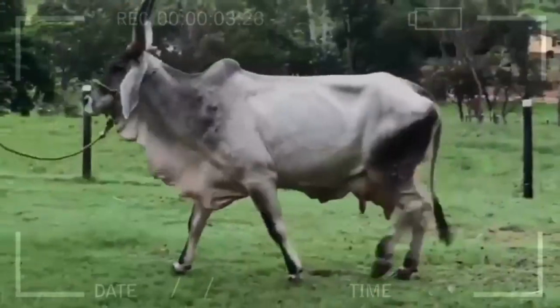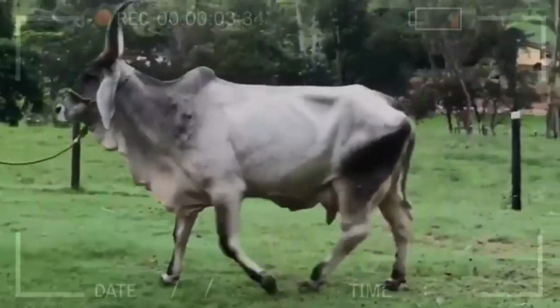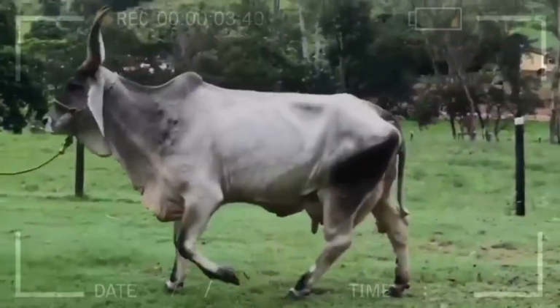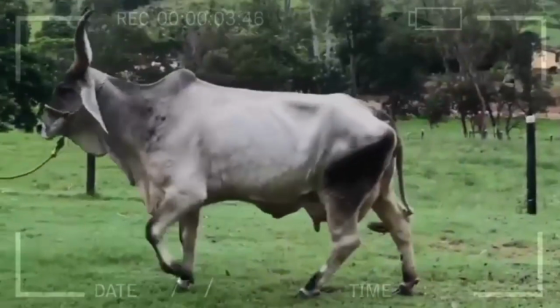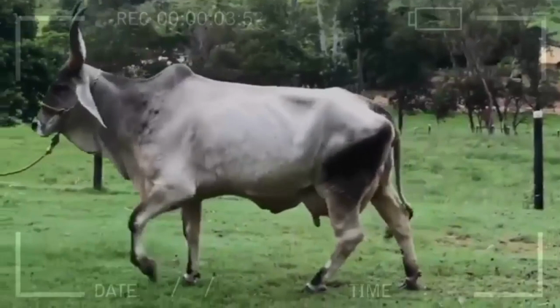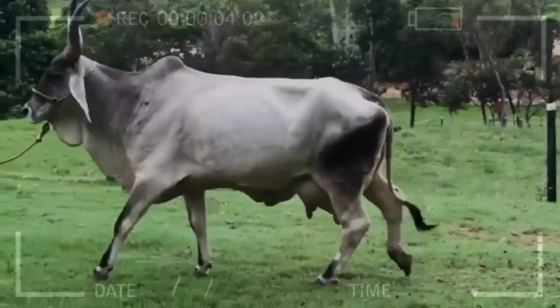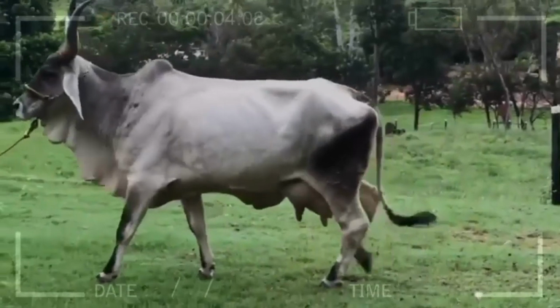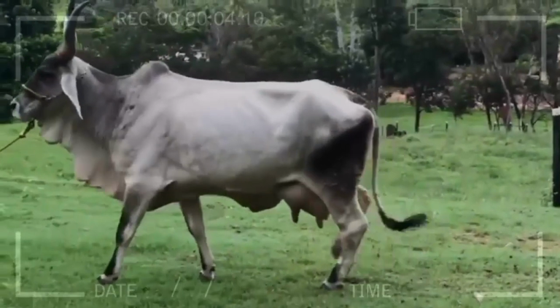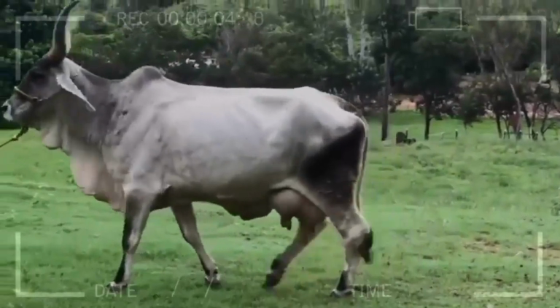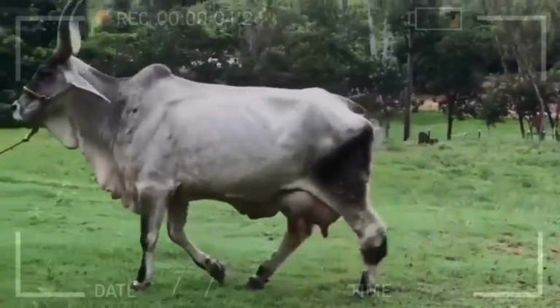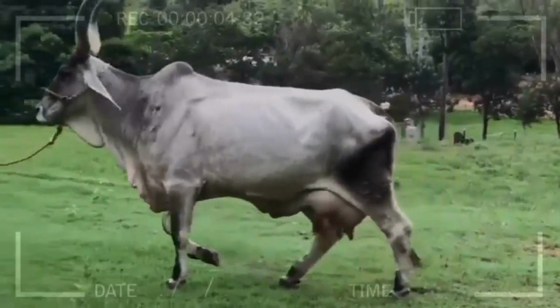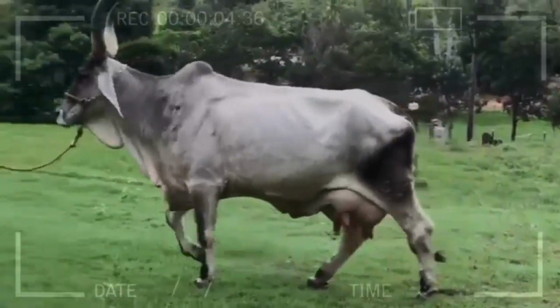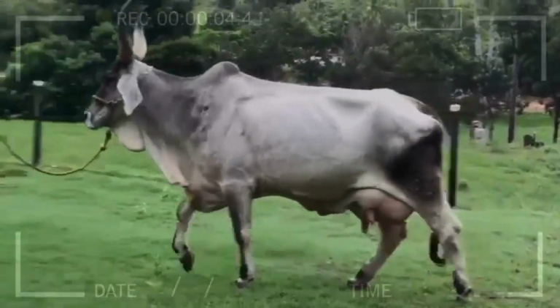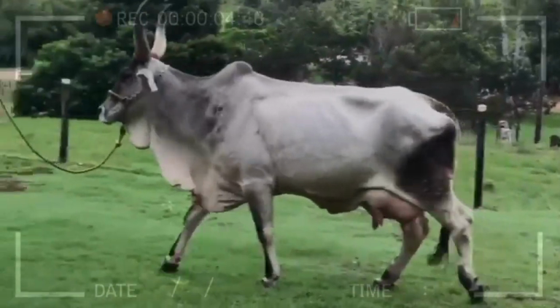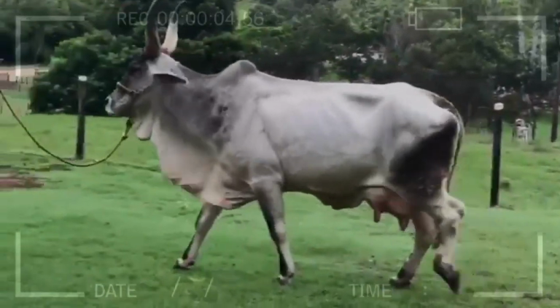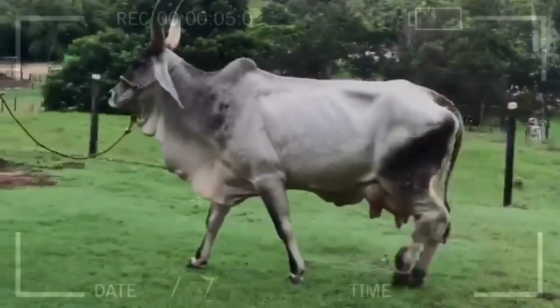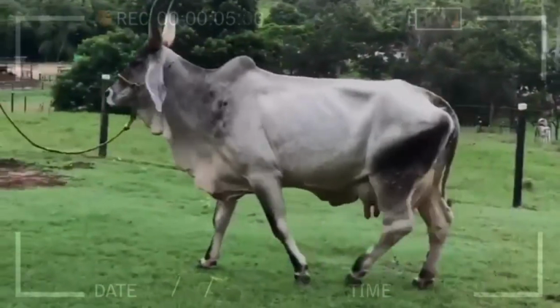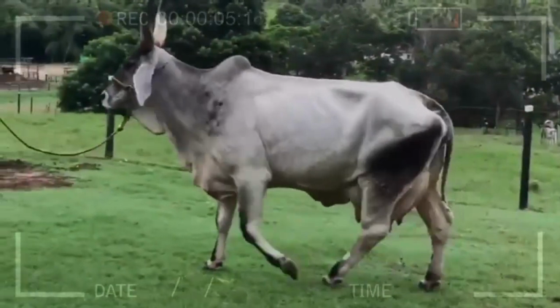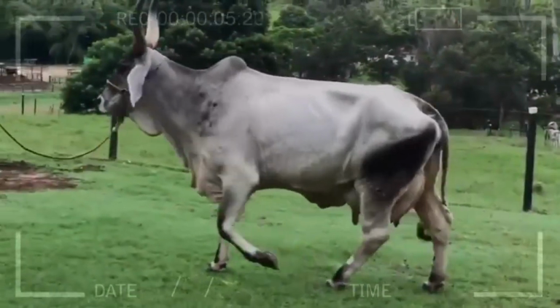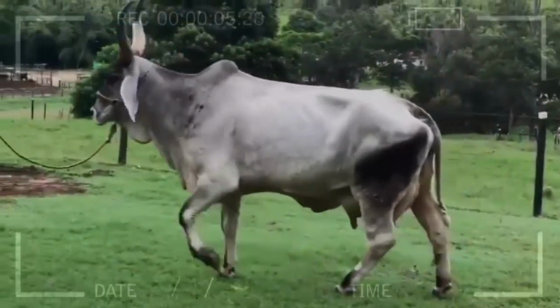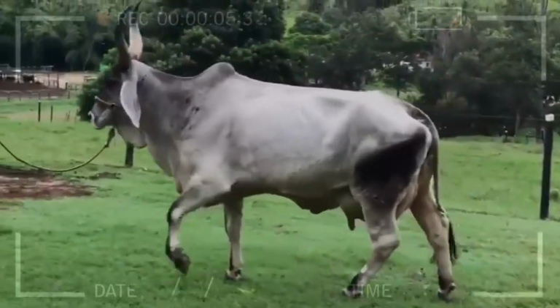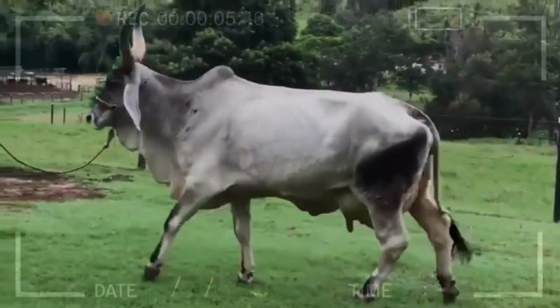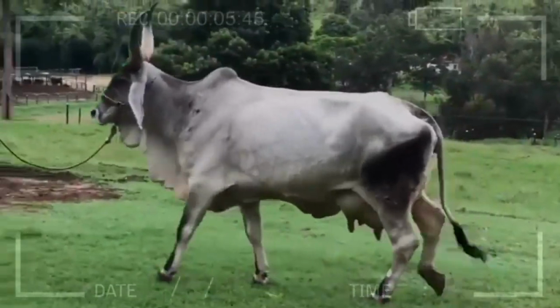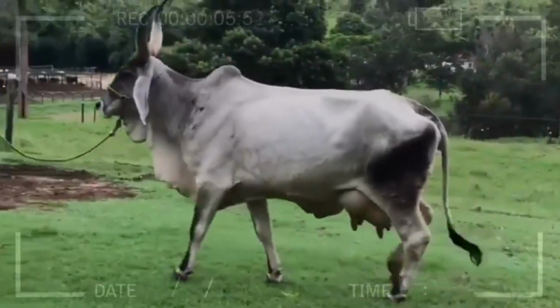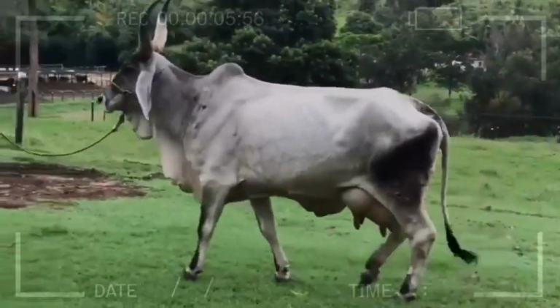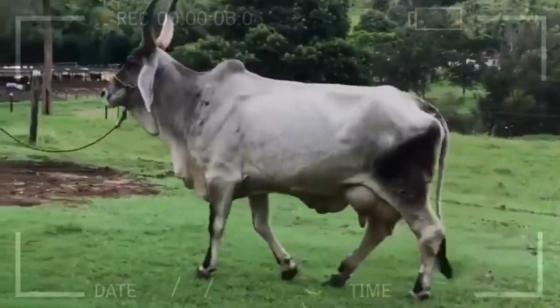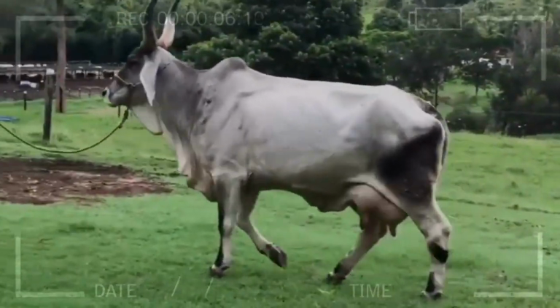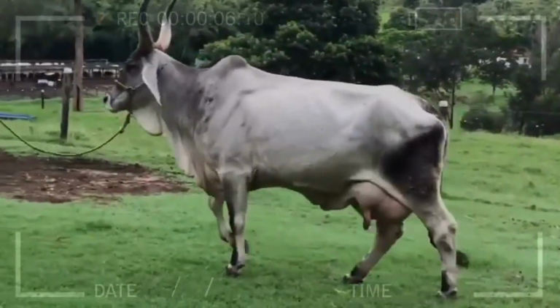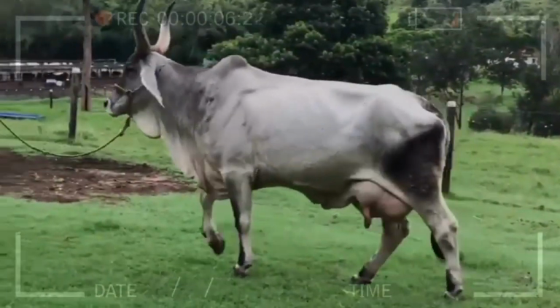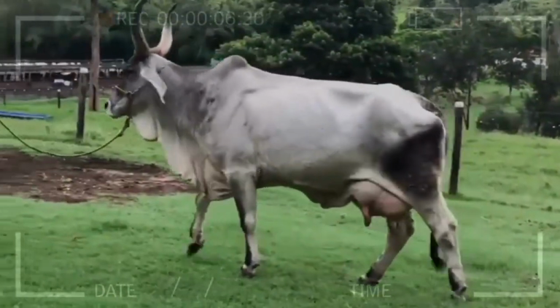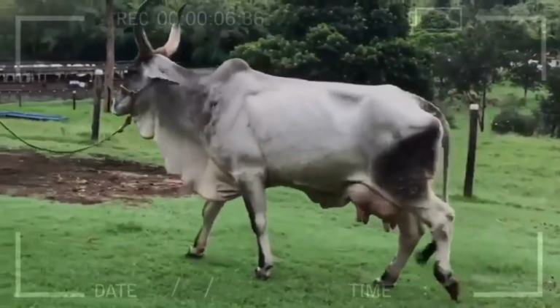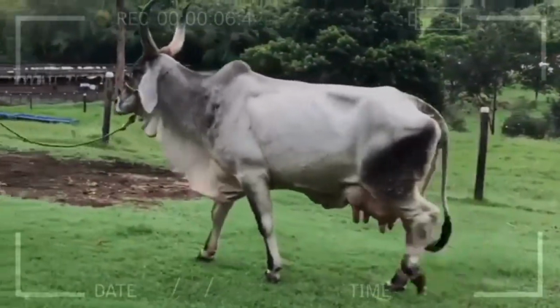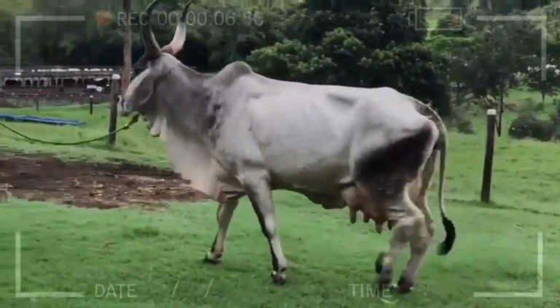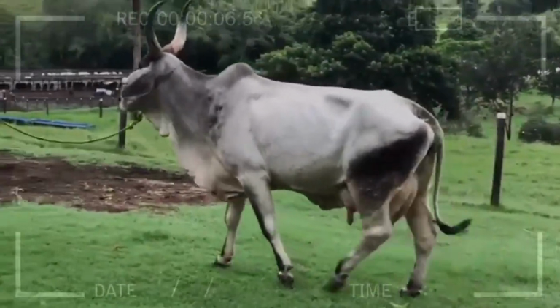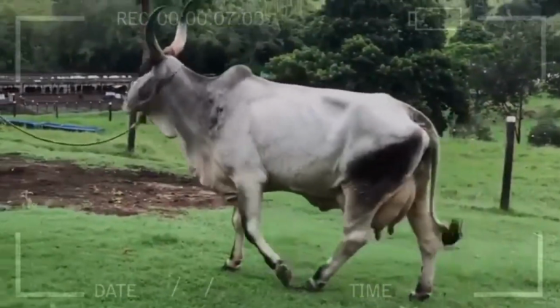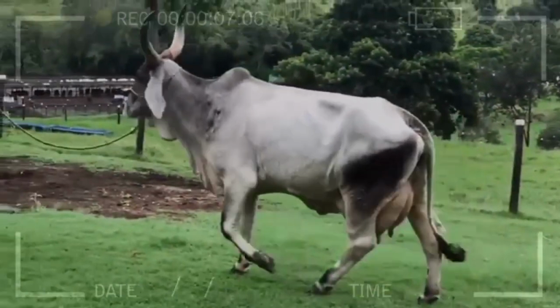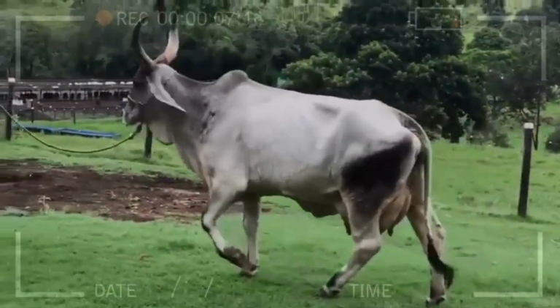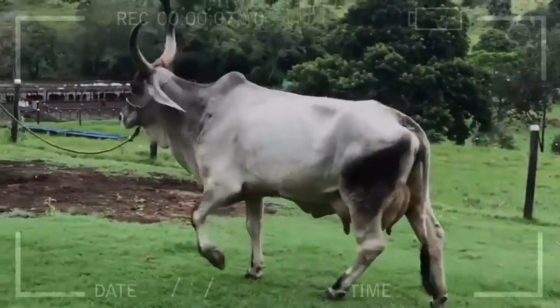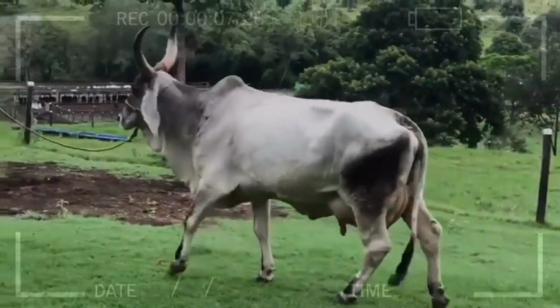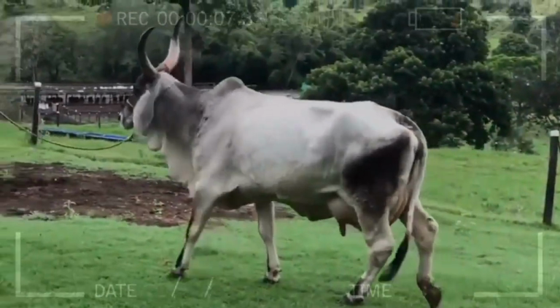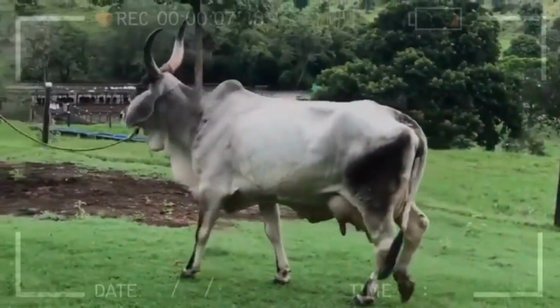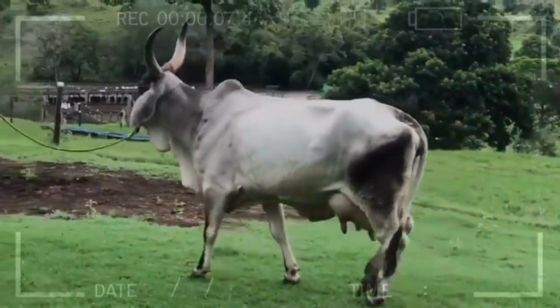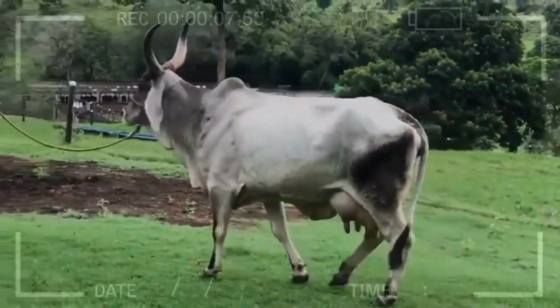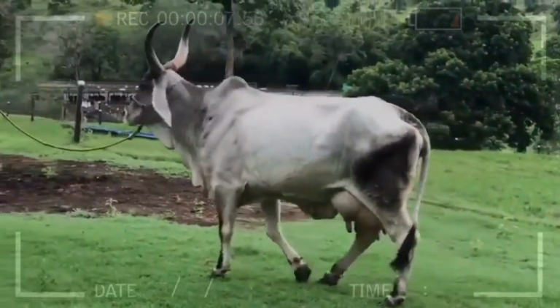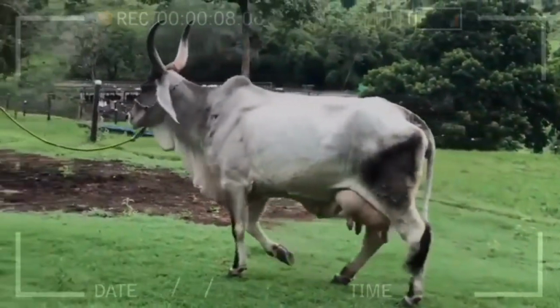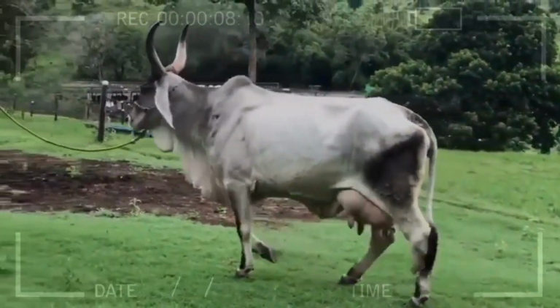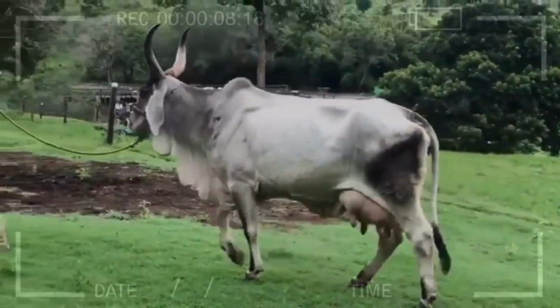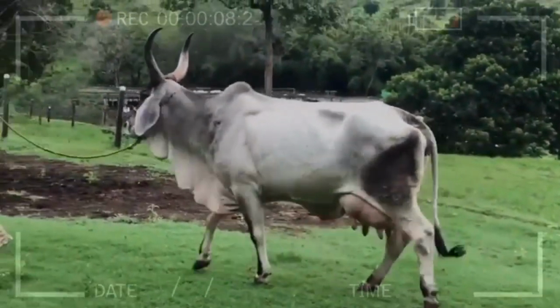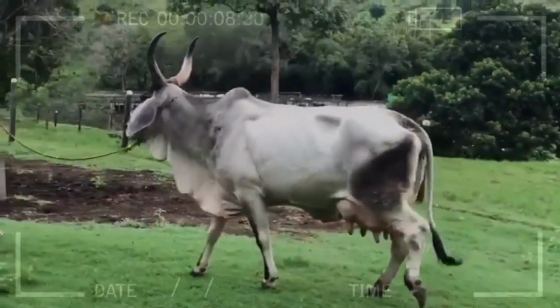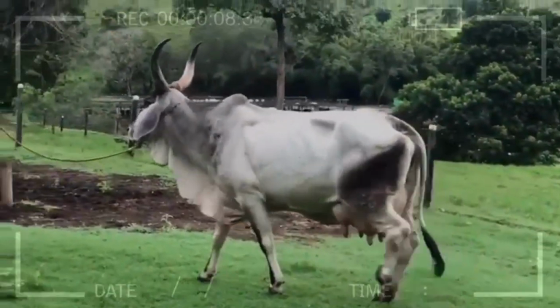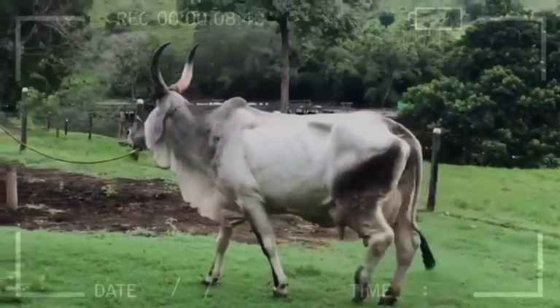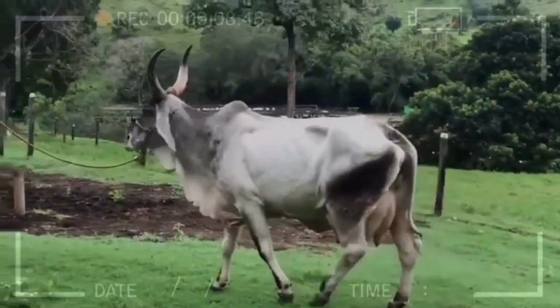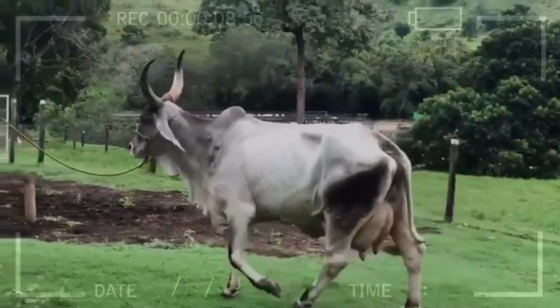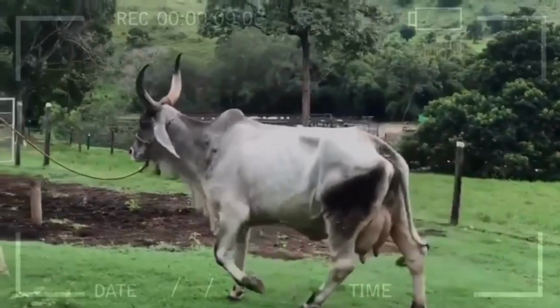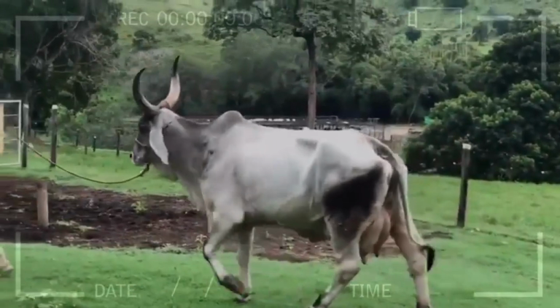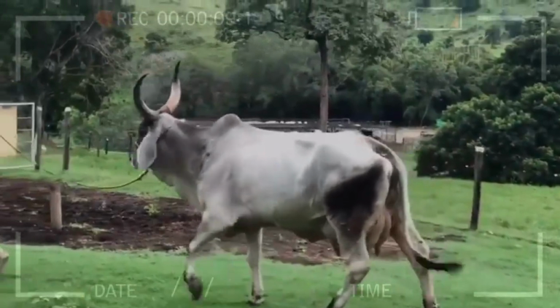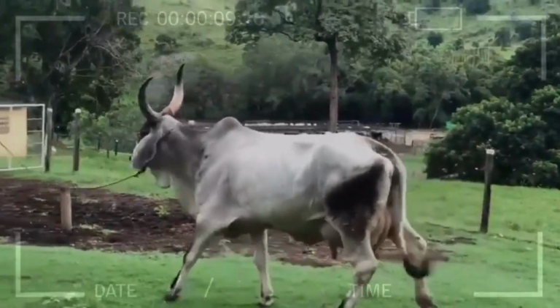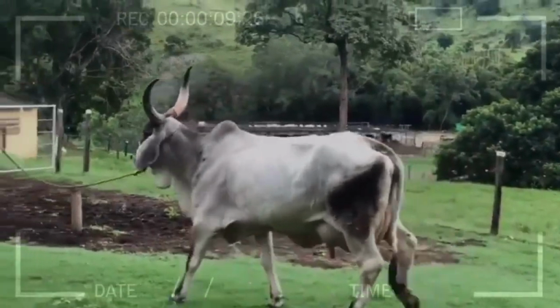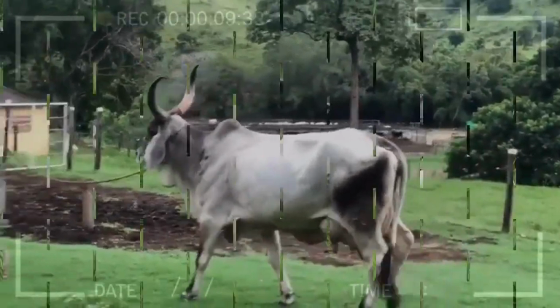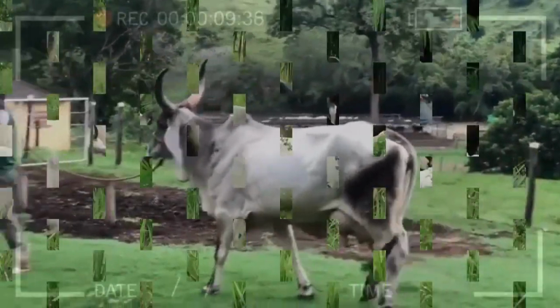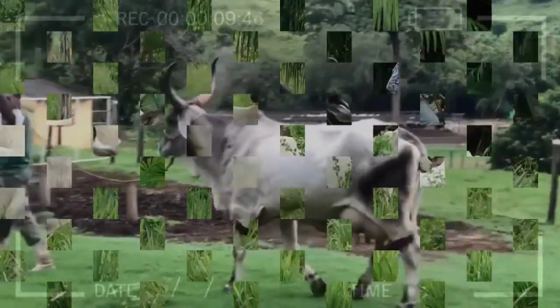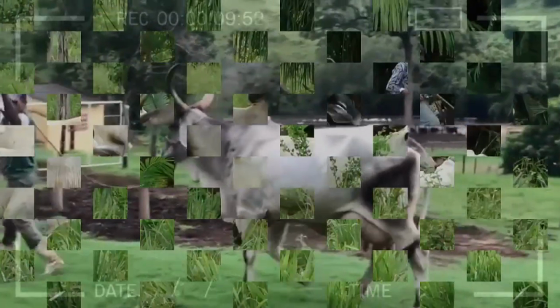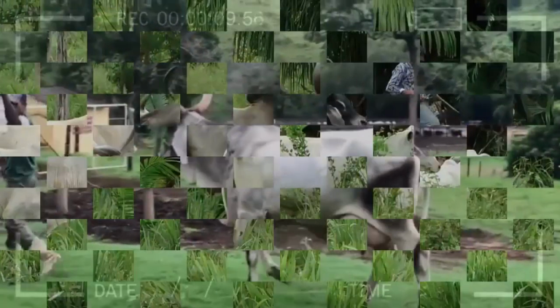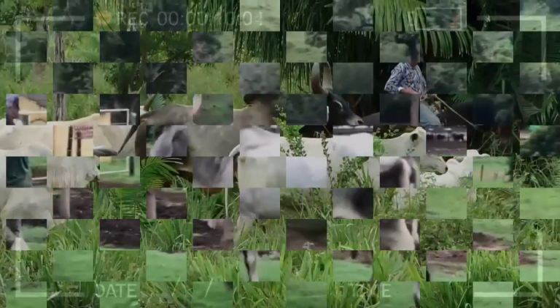Furthermore, their docile nature makes them suitable for activities such as grazing, meat production, and genetic improvement of other breeds.